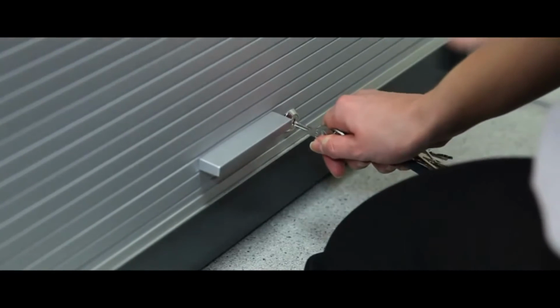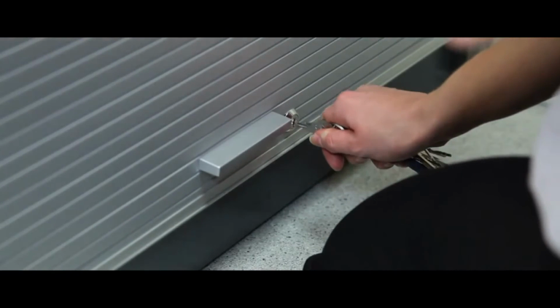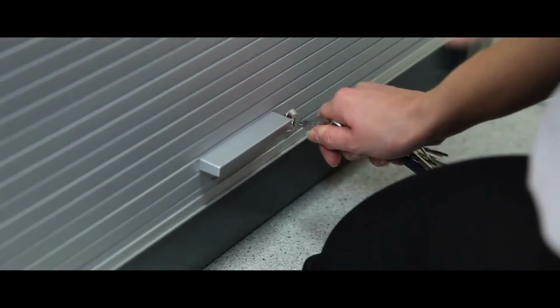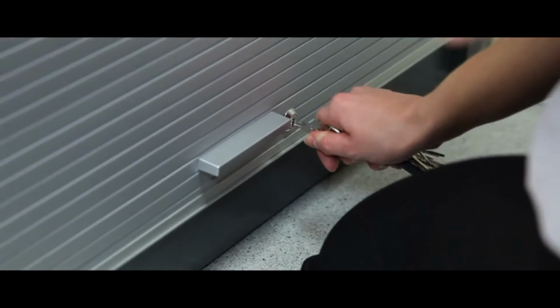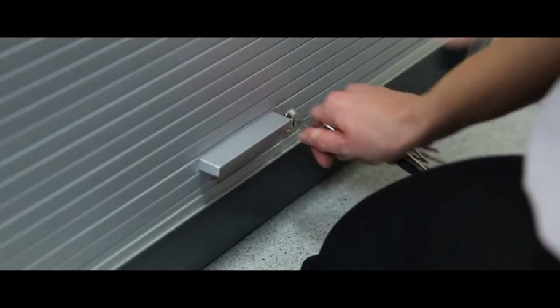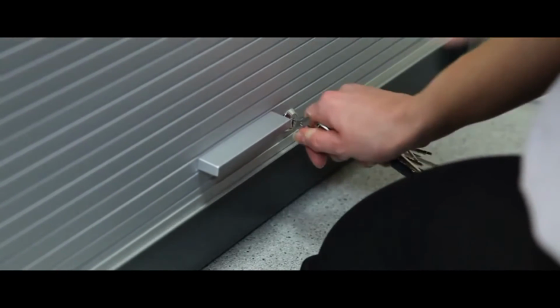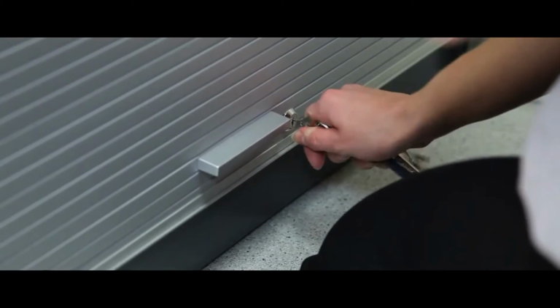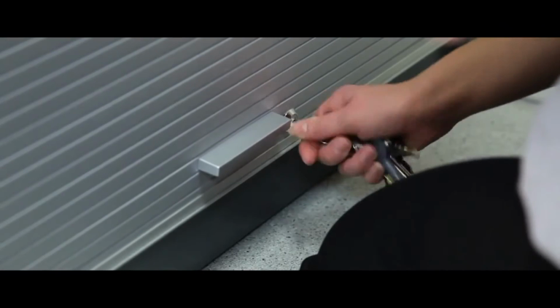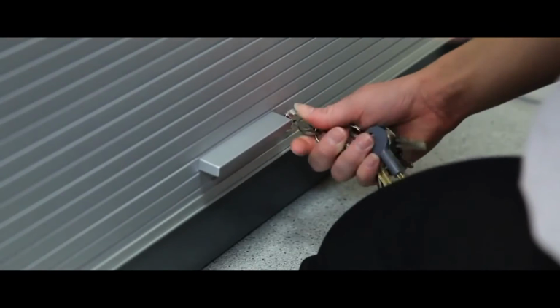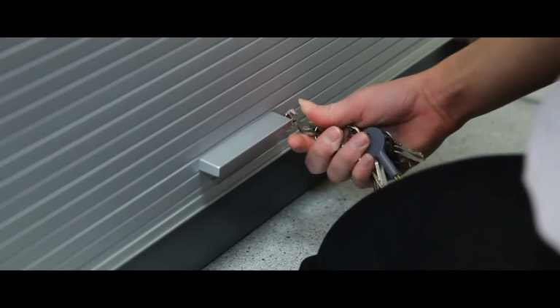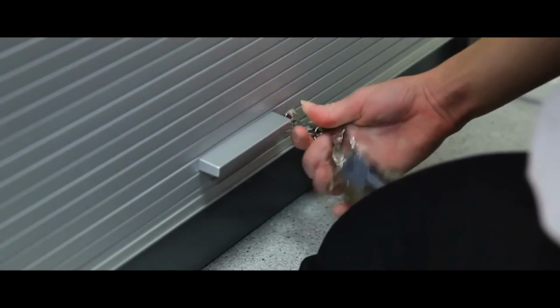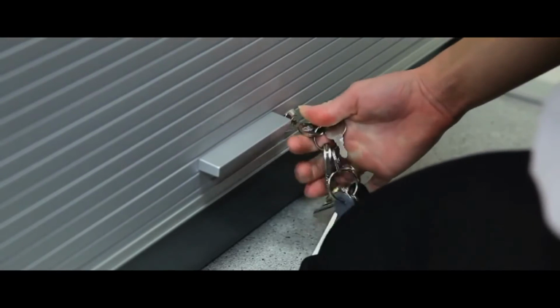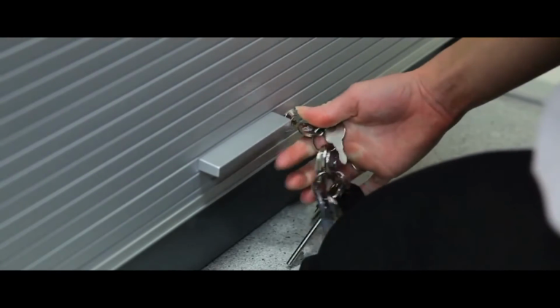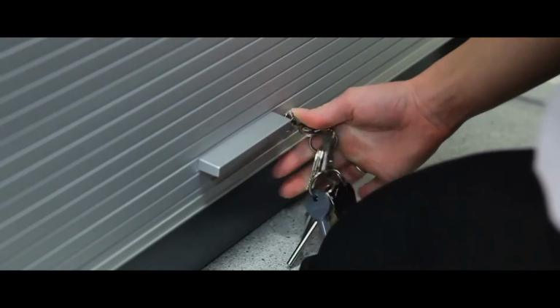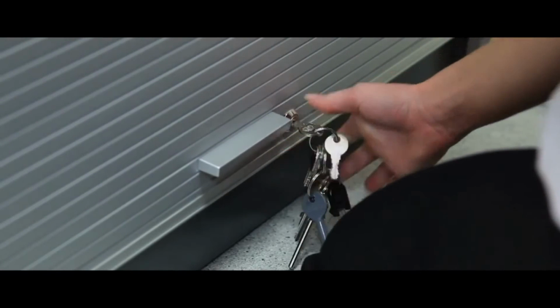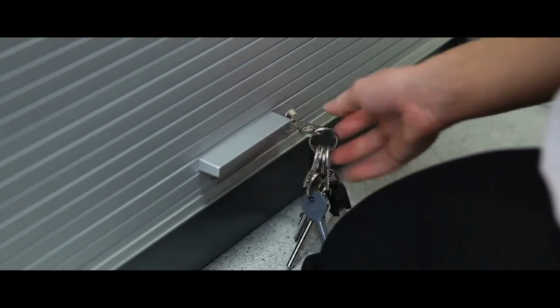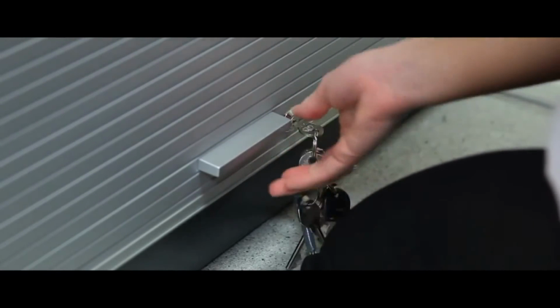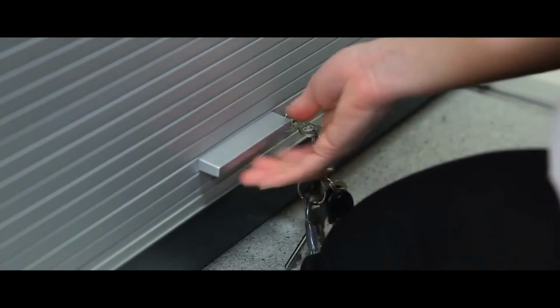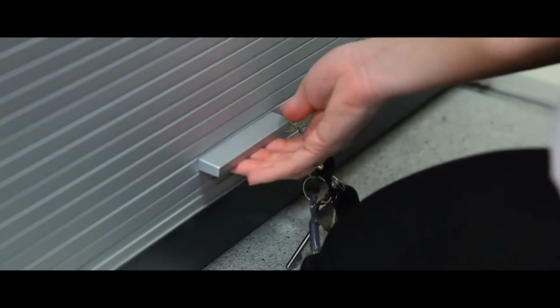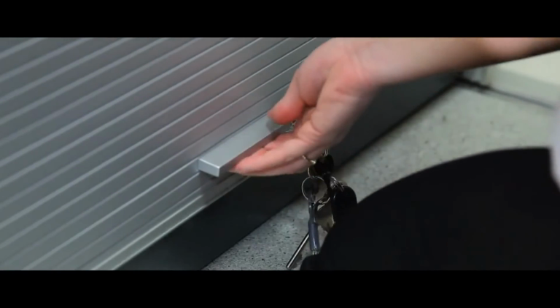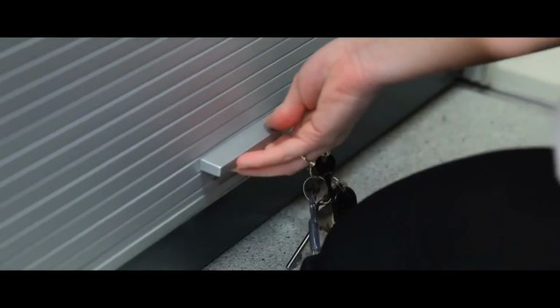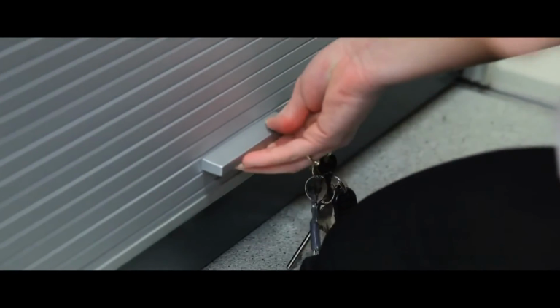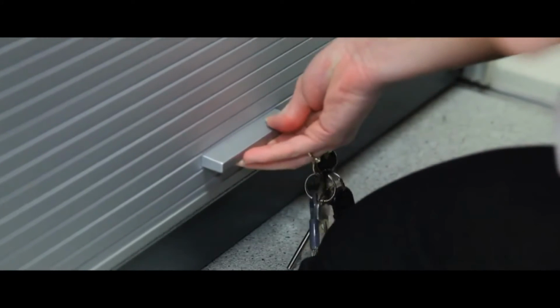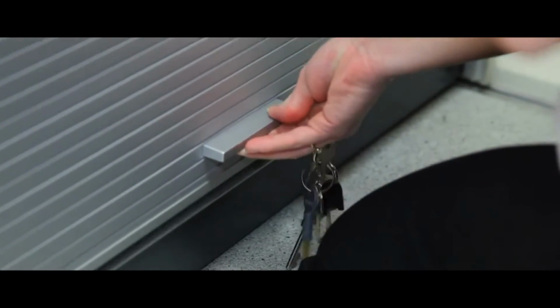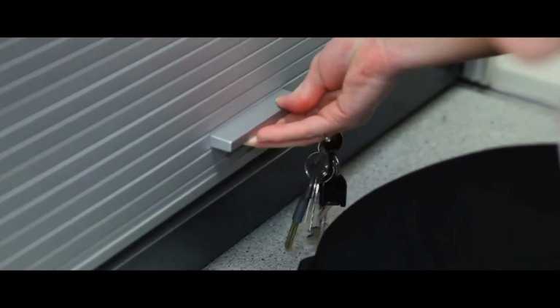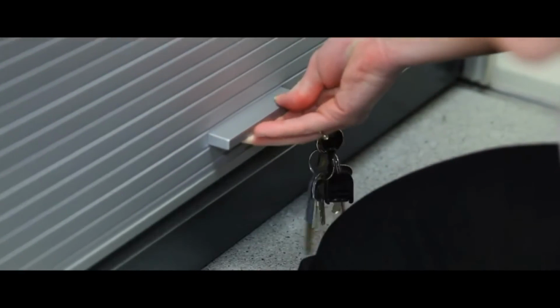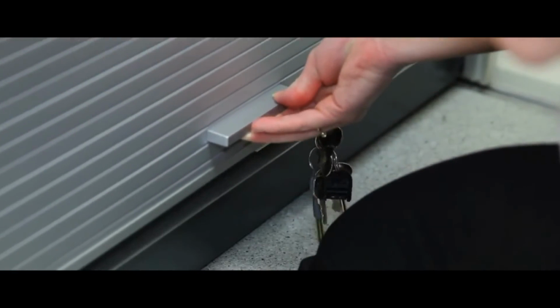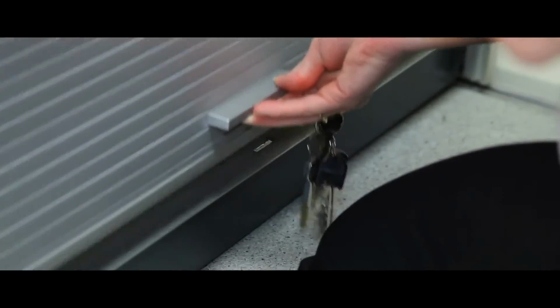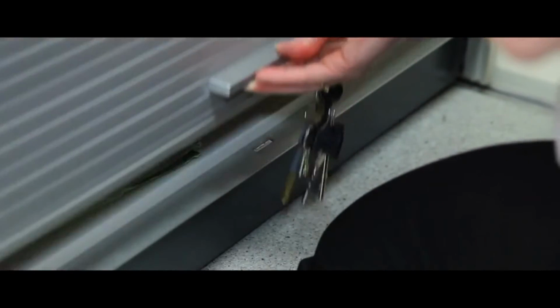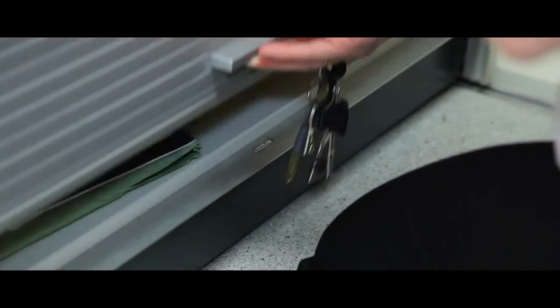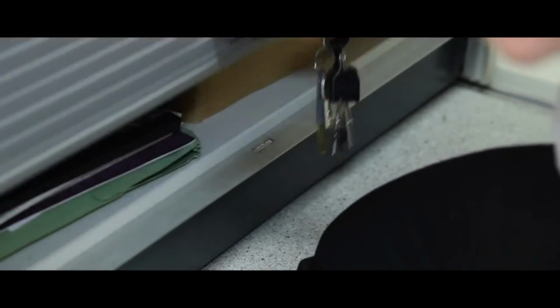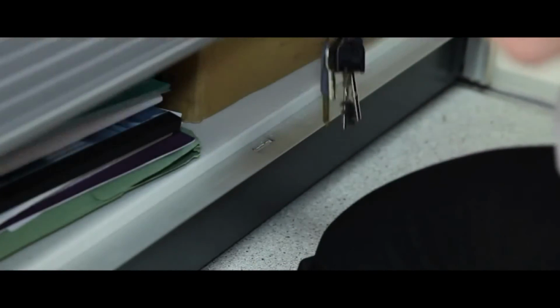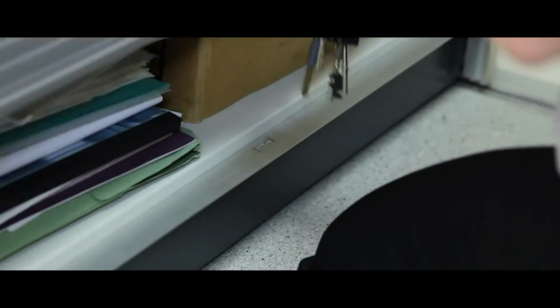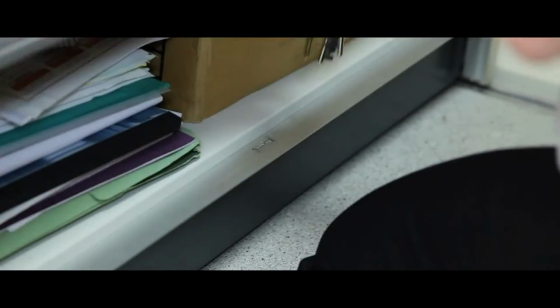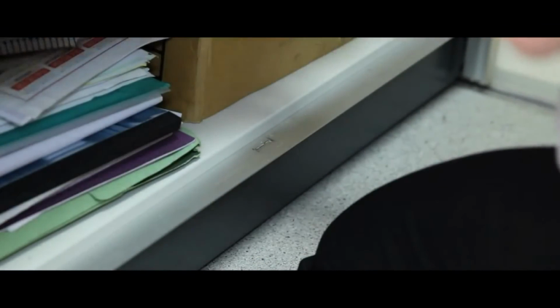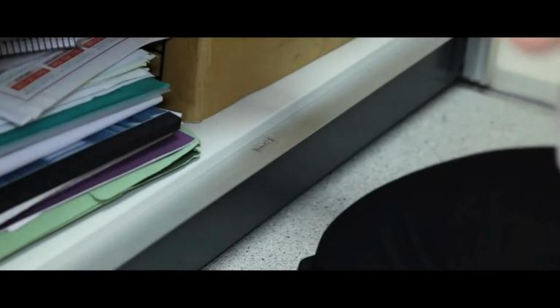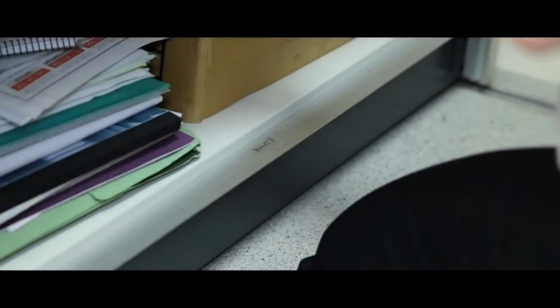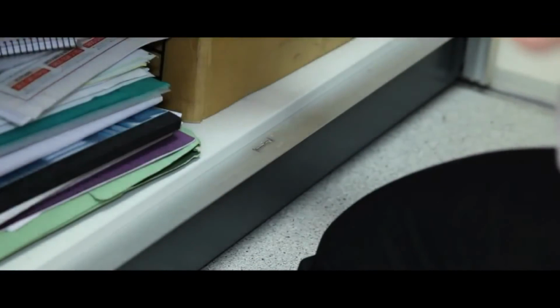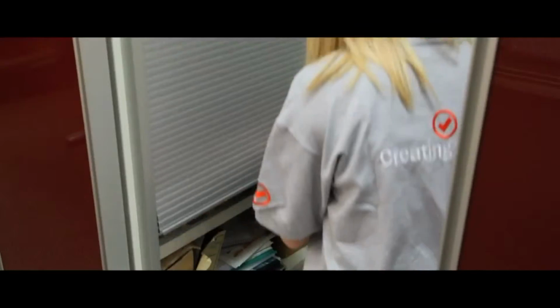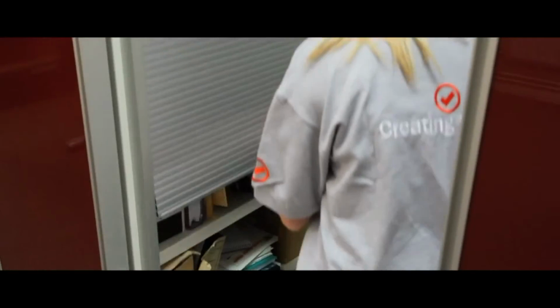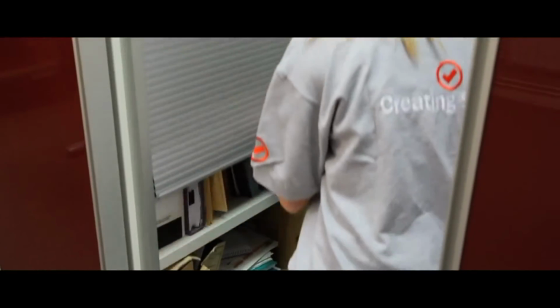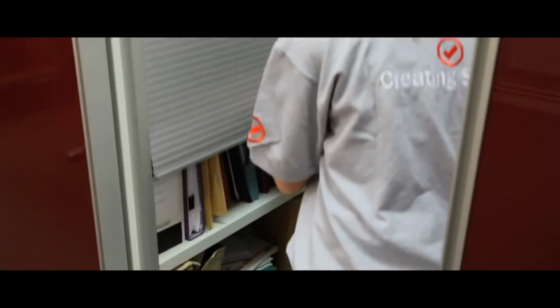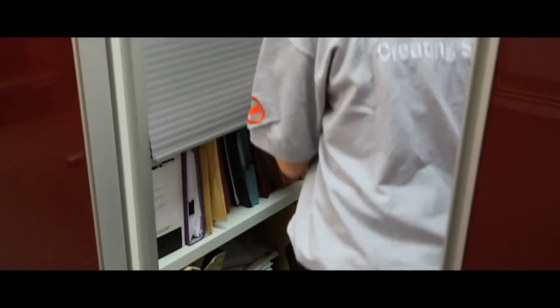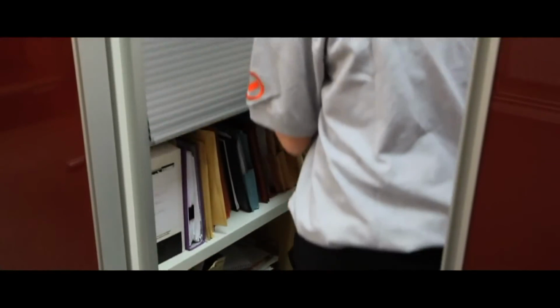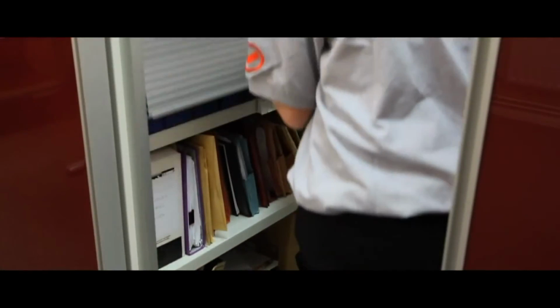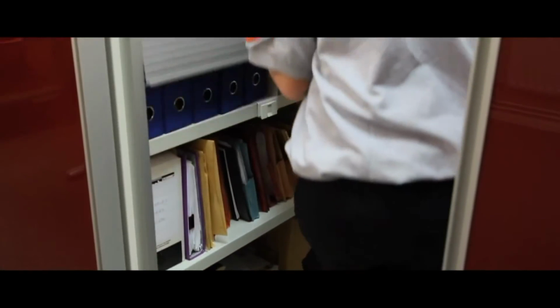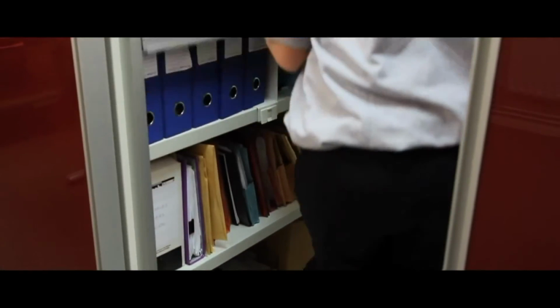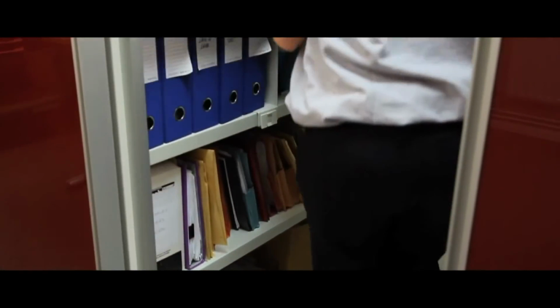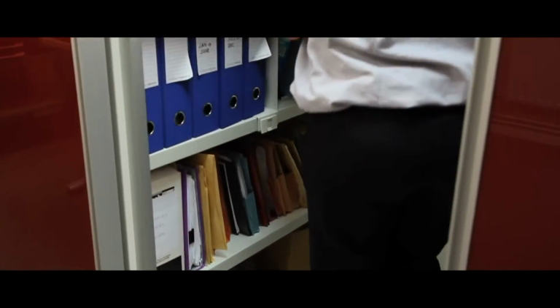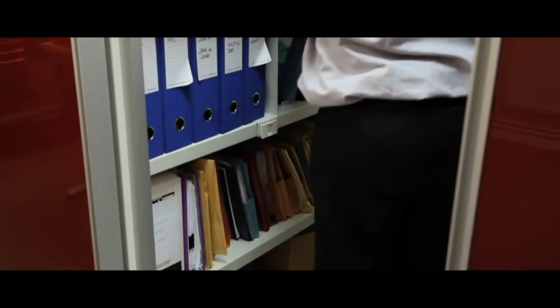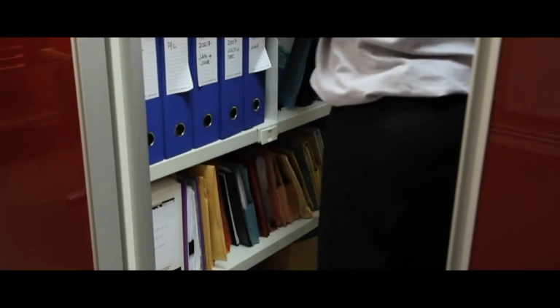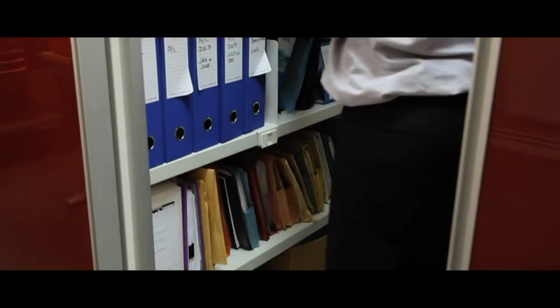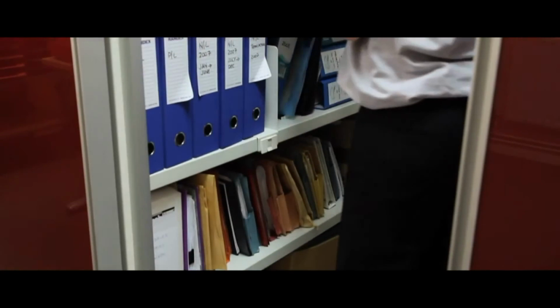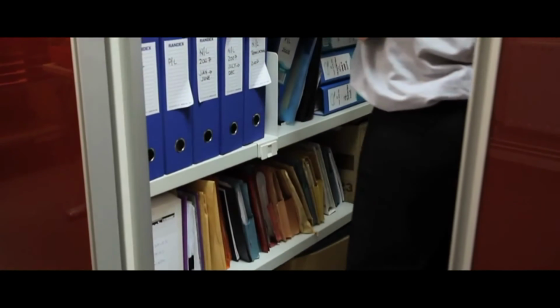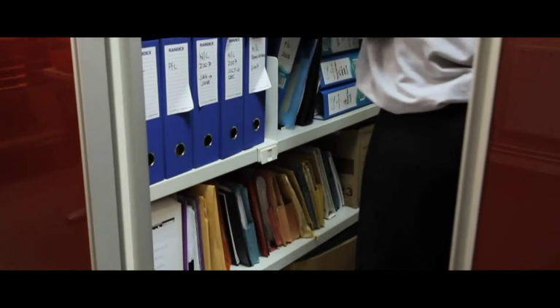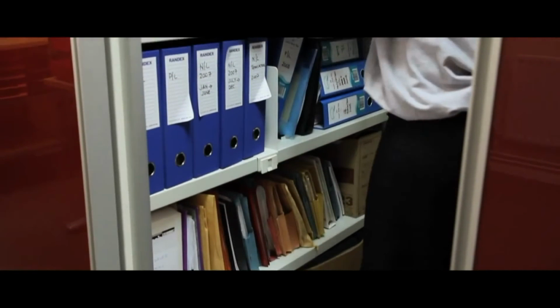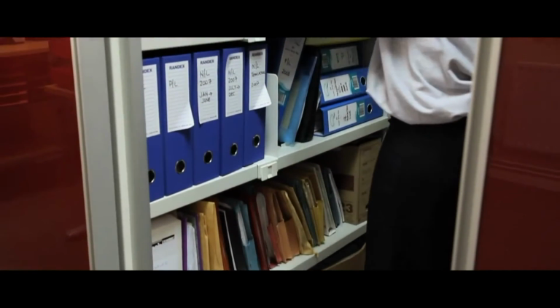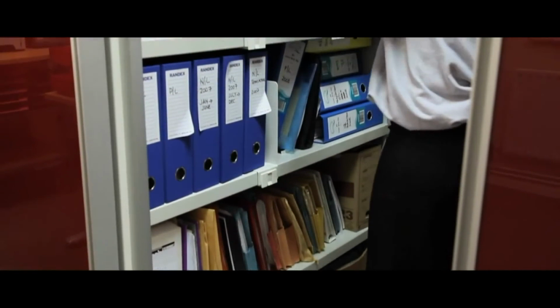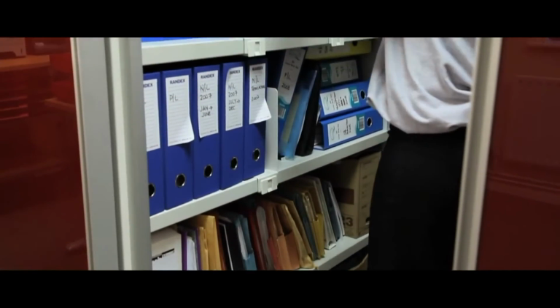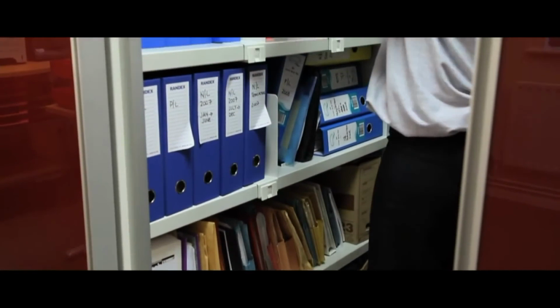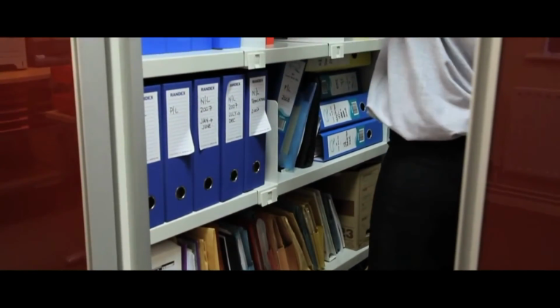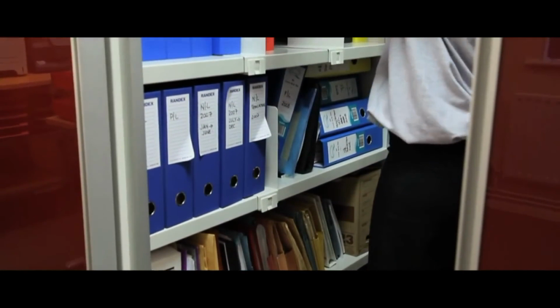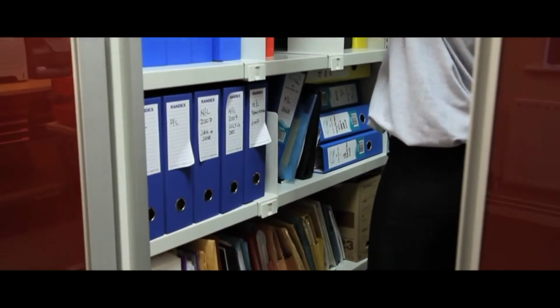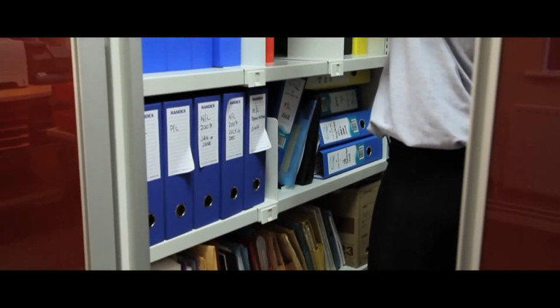Roller doors can be fitted for additional confidentiality. Compactus Electro — the ultimate space saver.